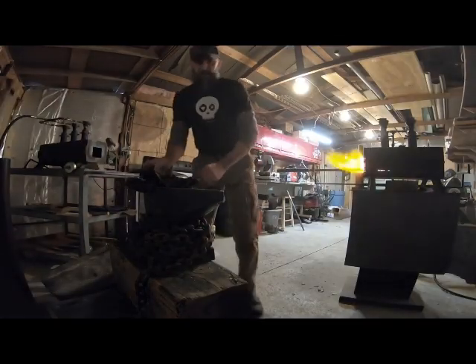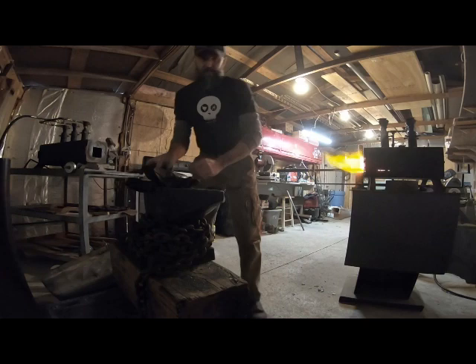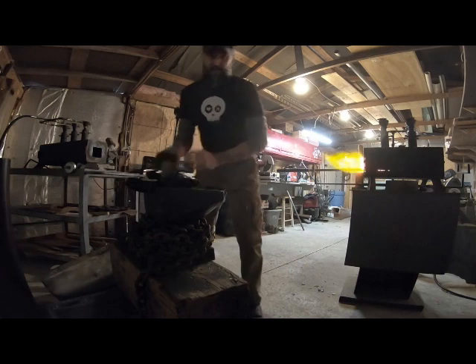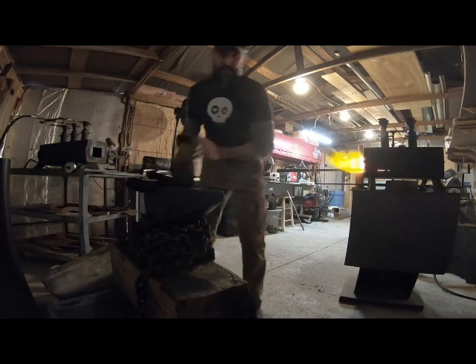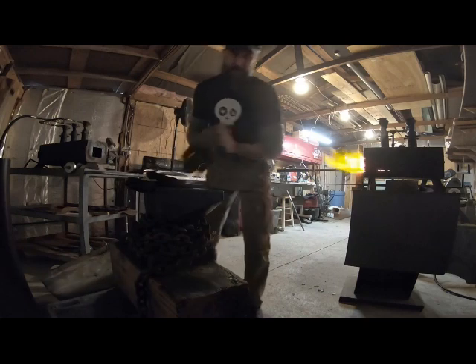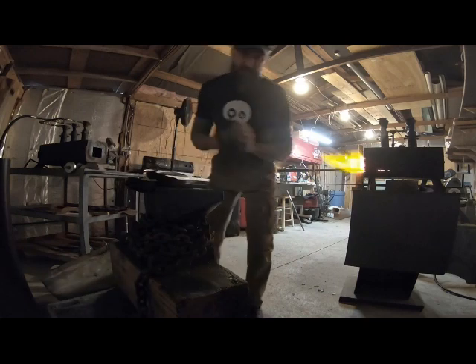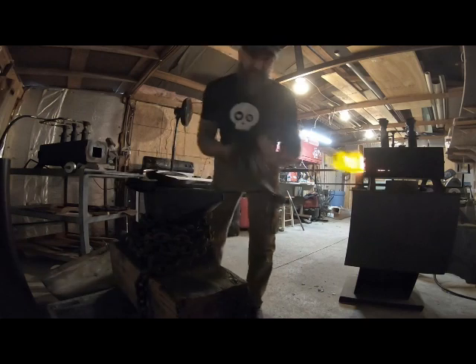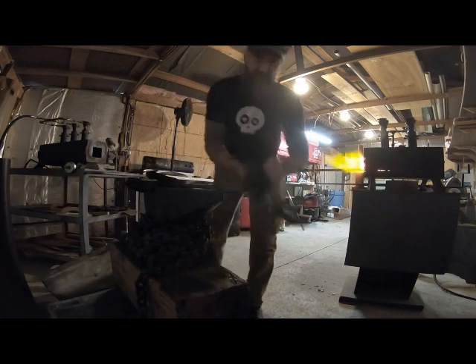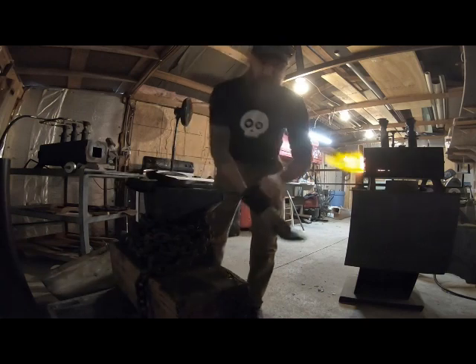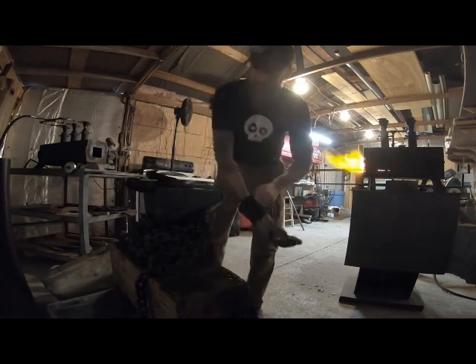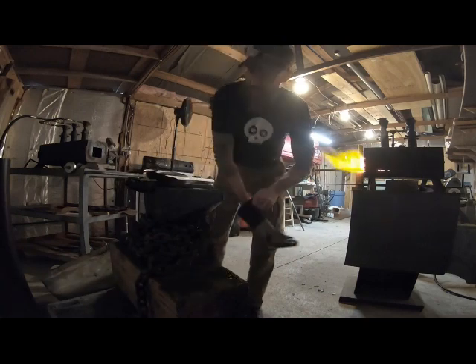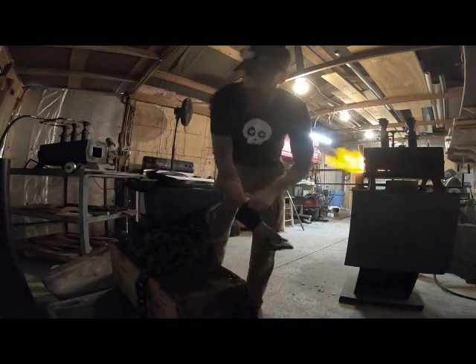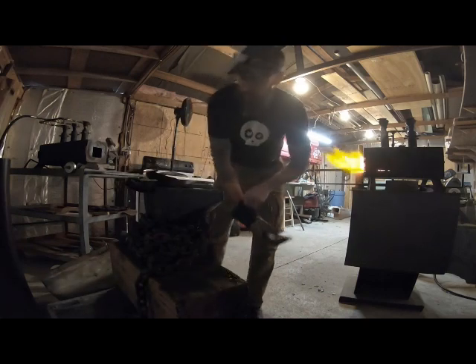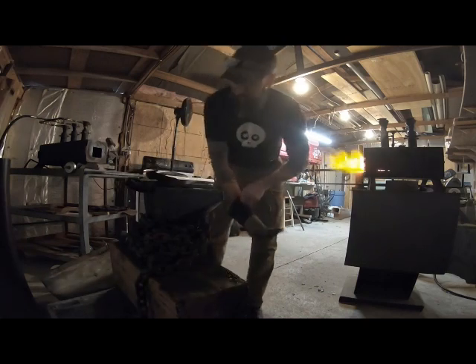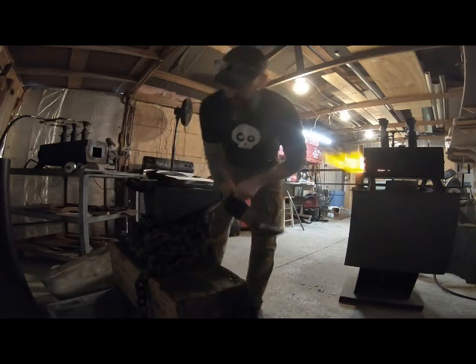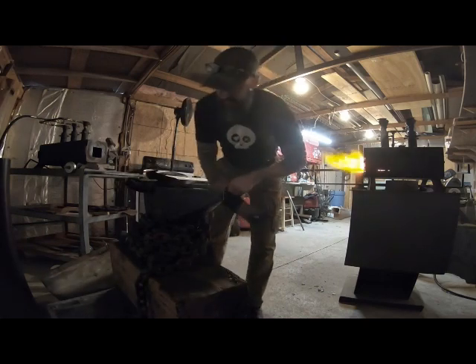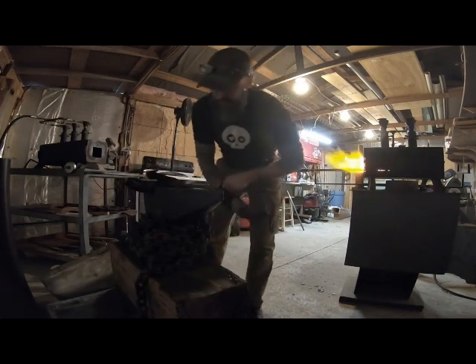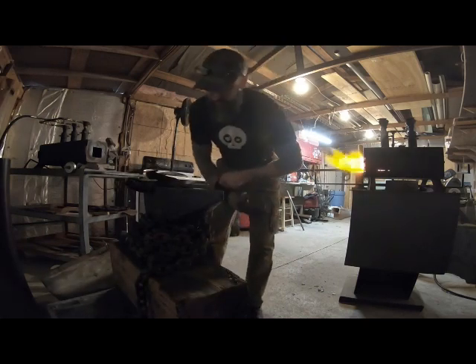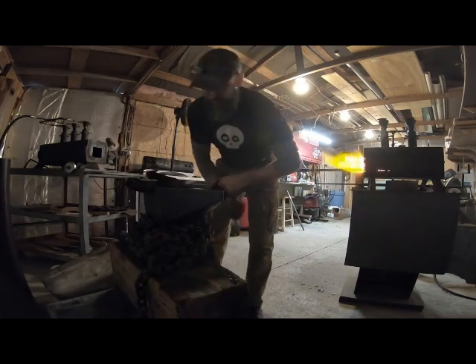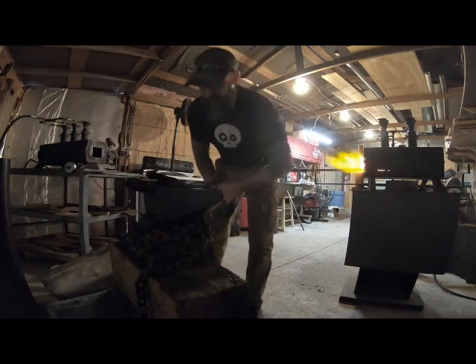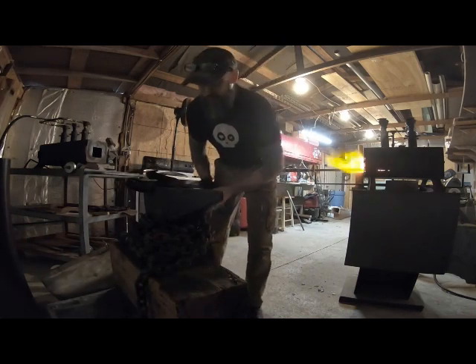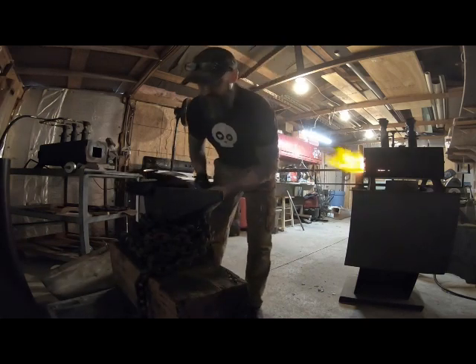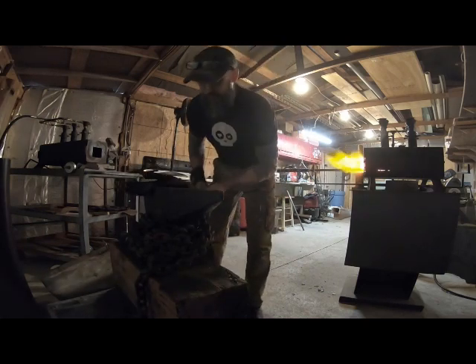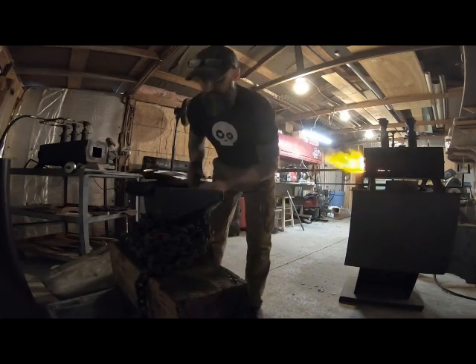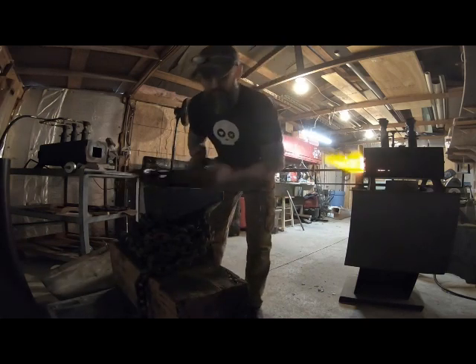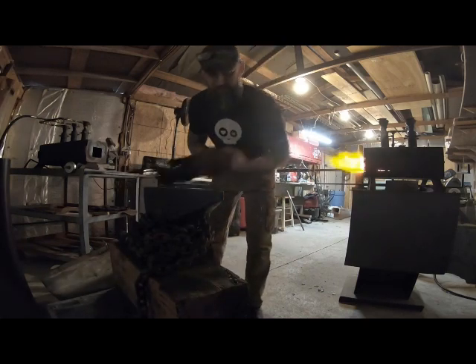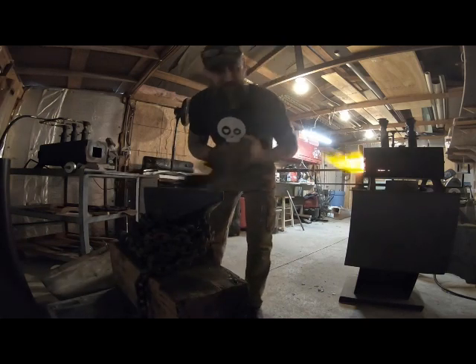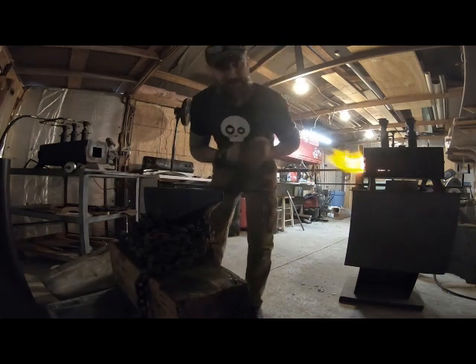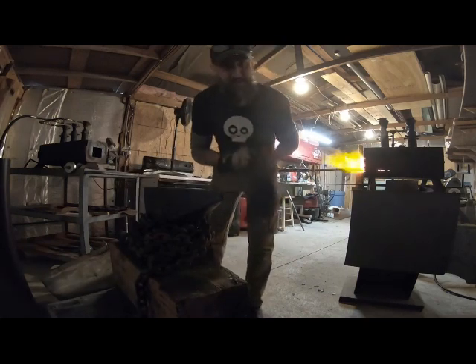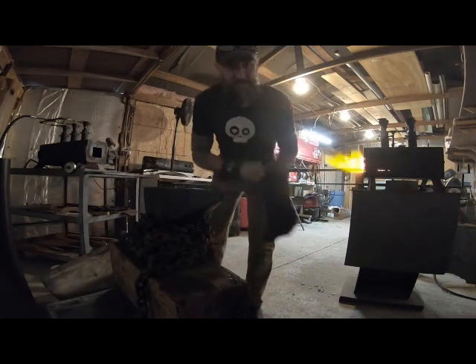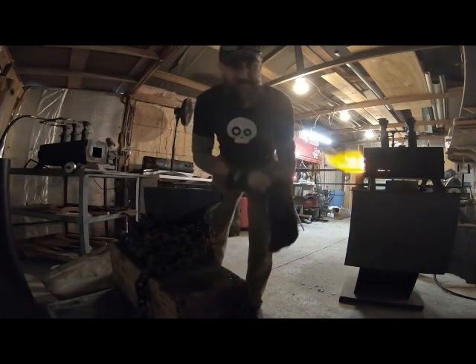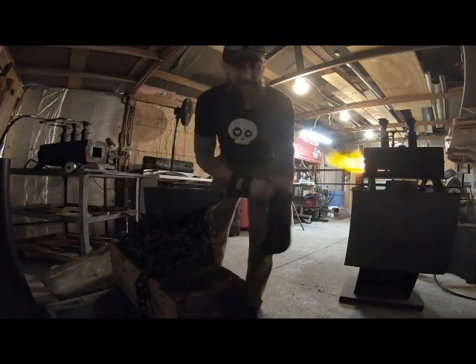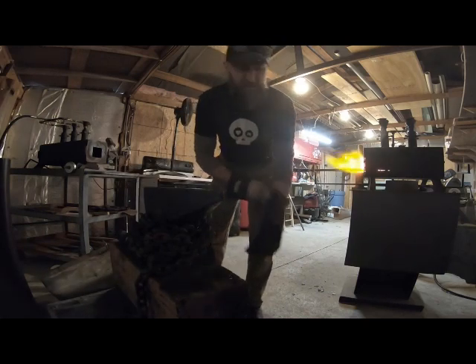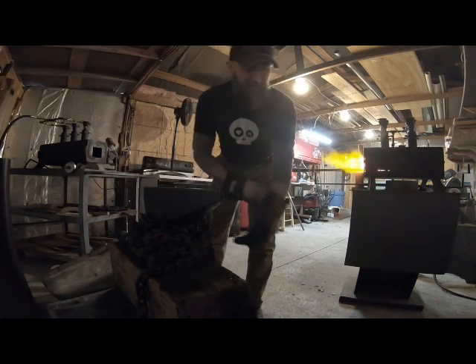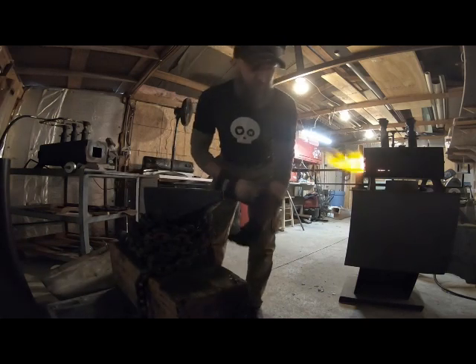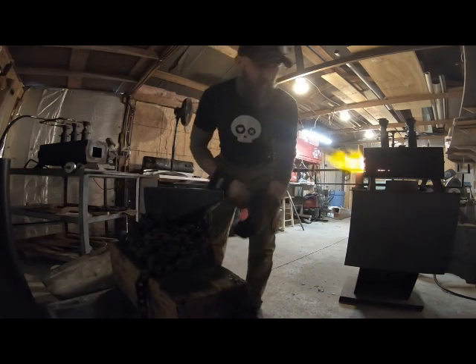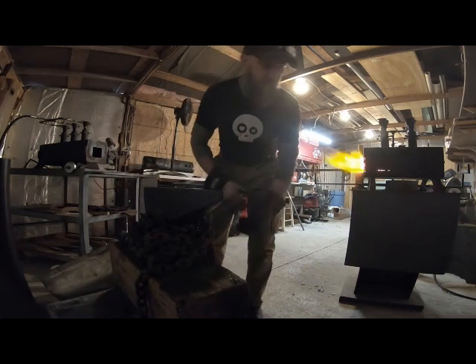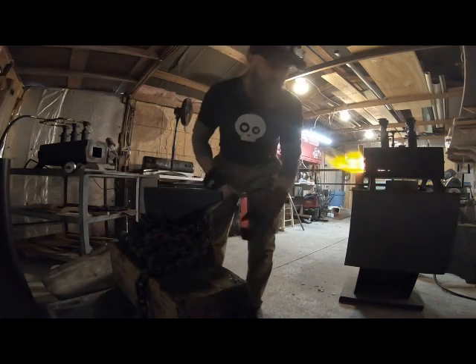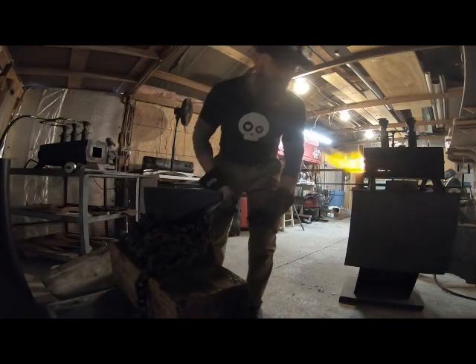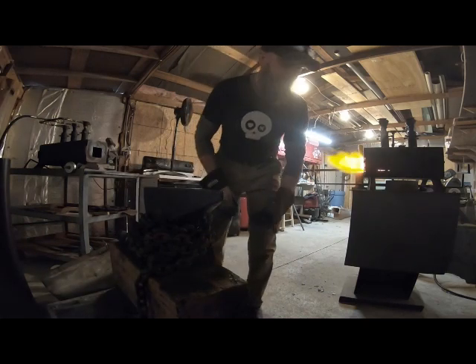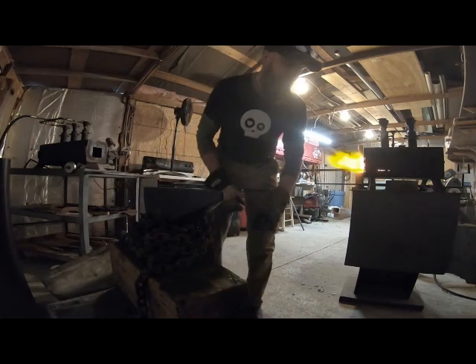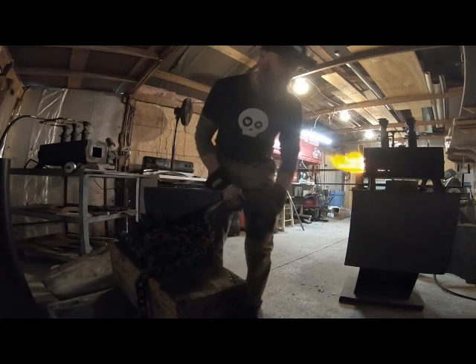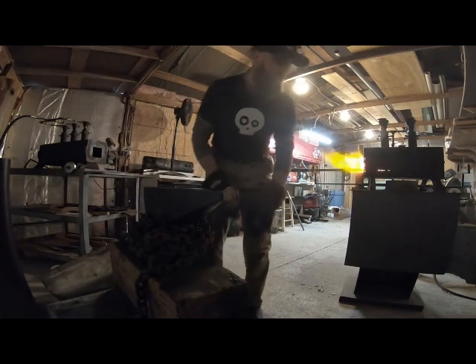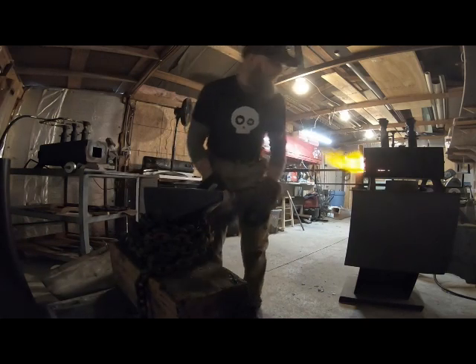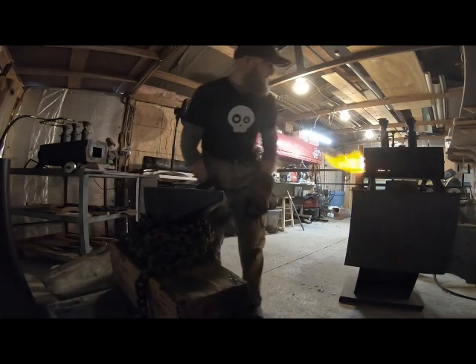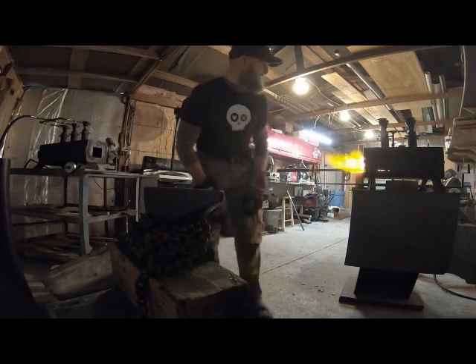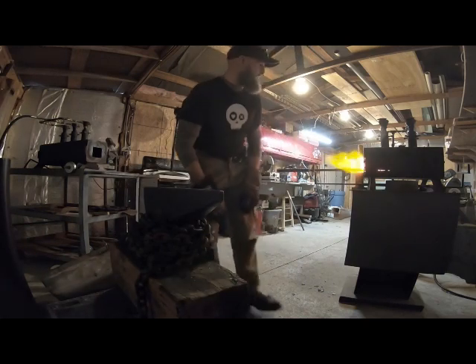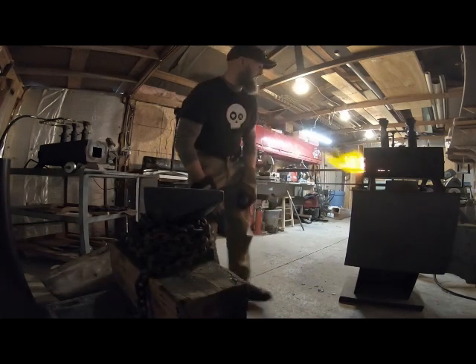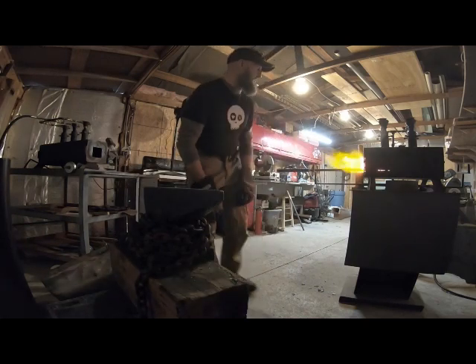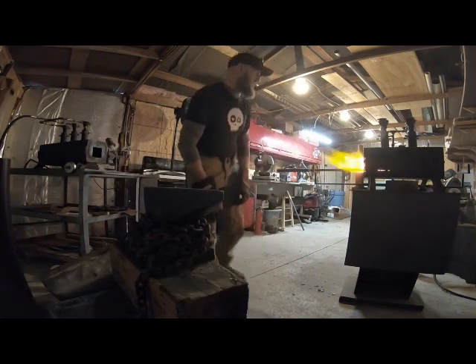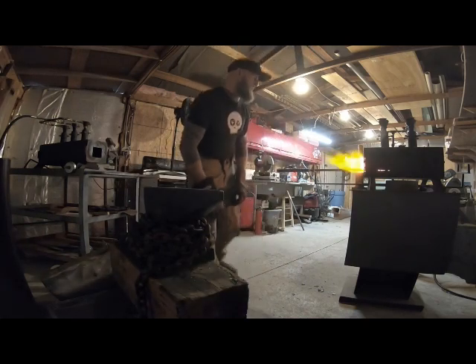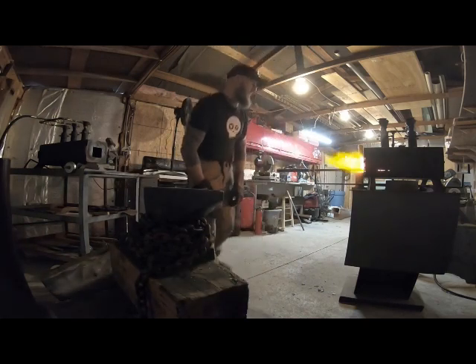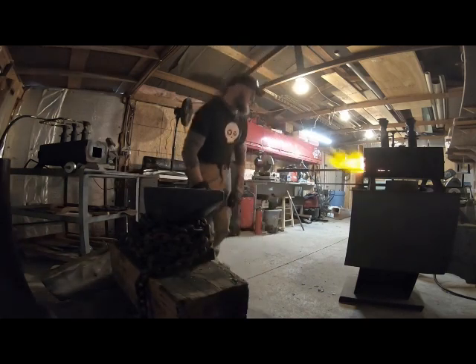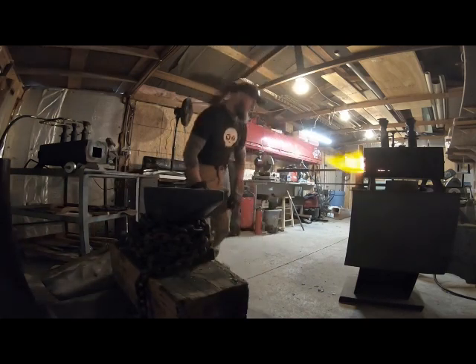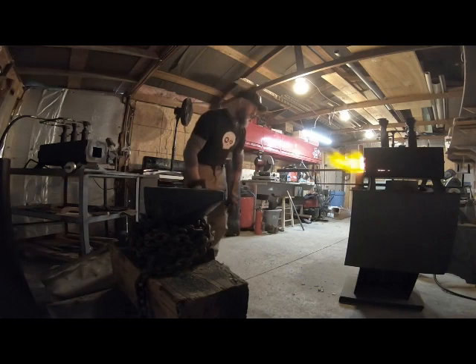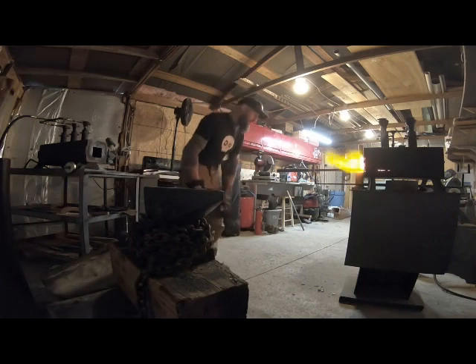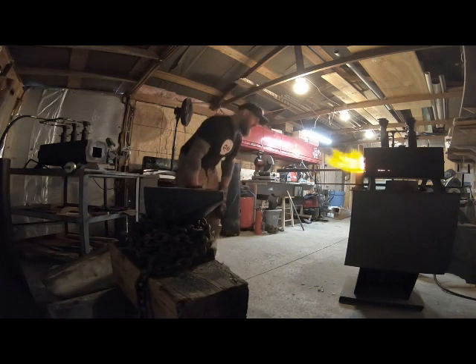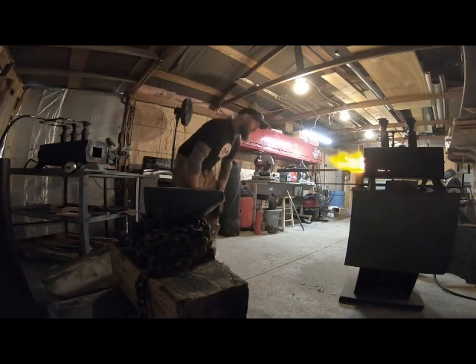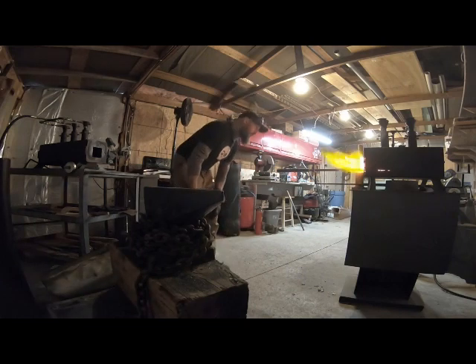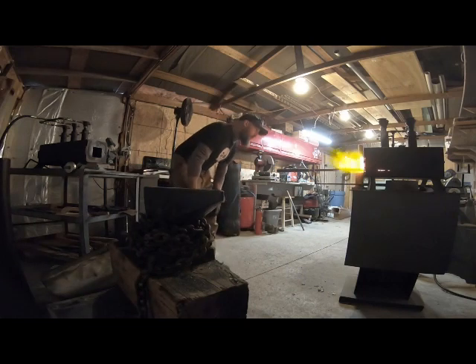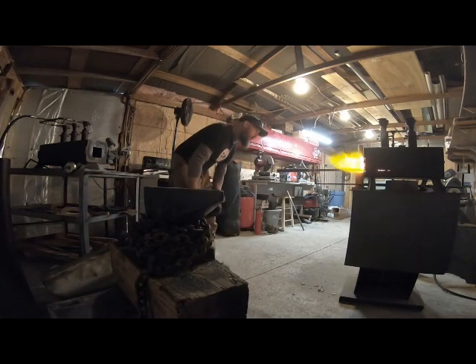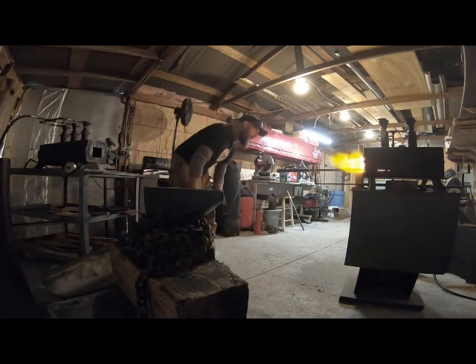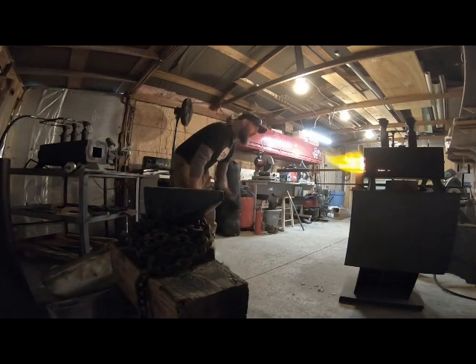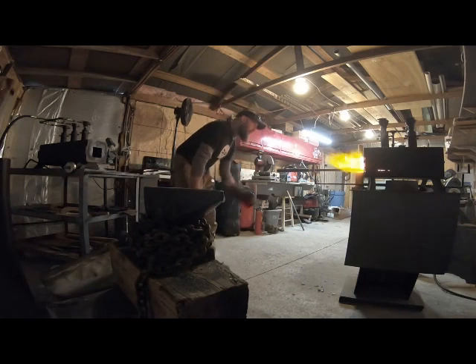All right, I think we're about ready. I want to make sure I get a good weld set here, so it's been soaking for a little while.